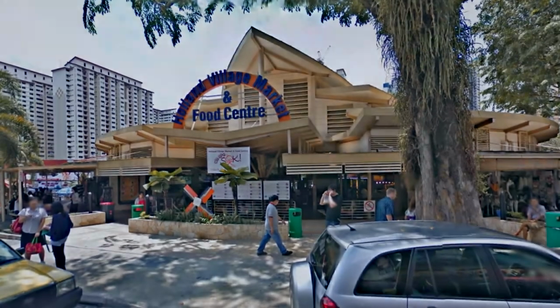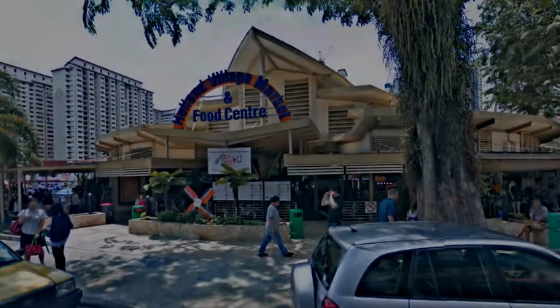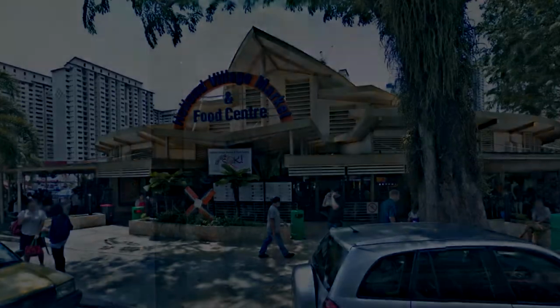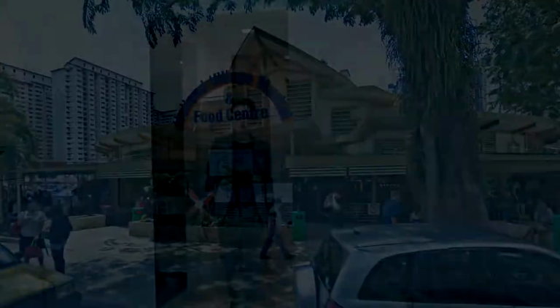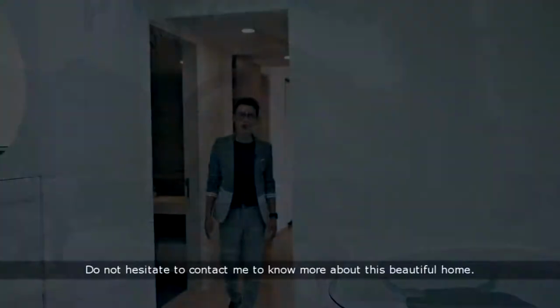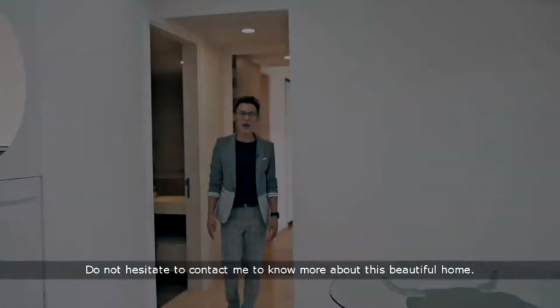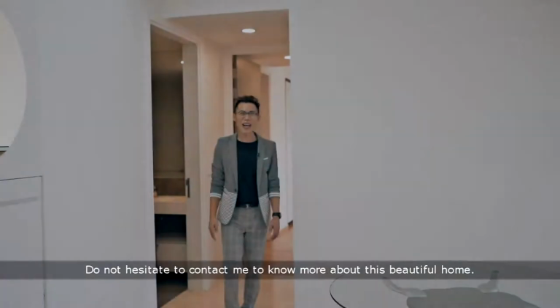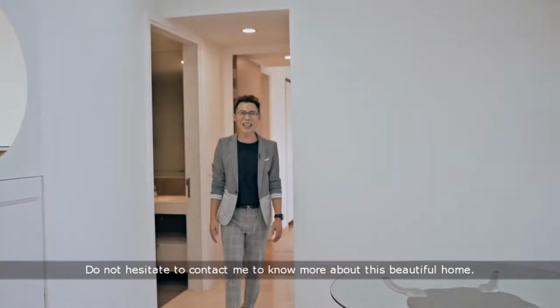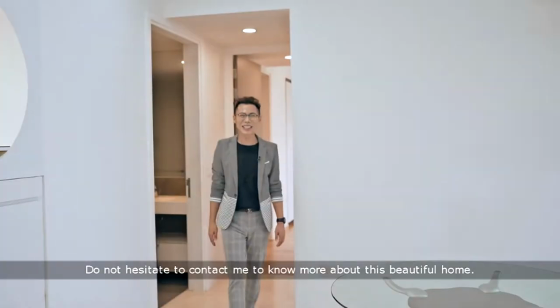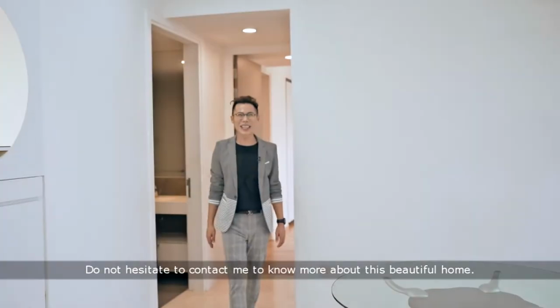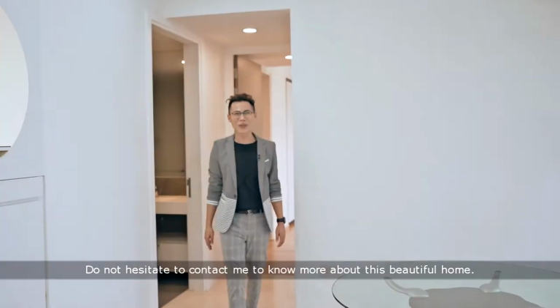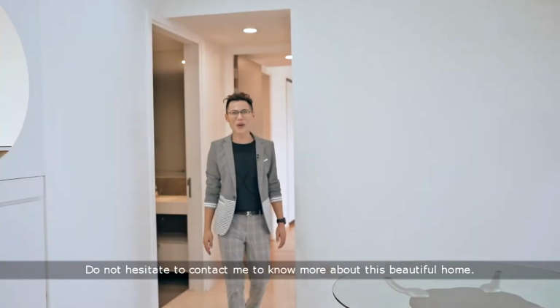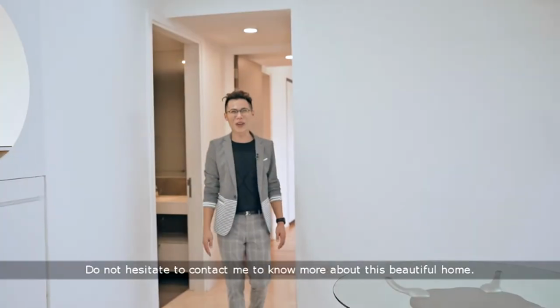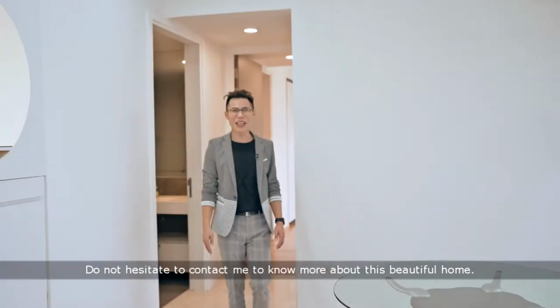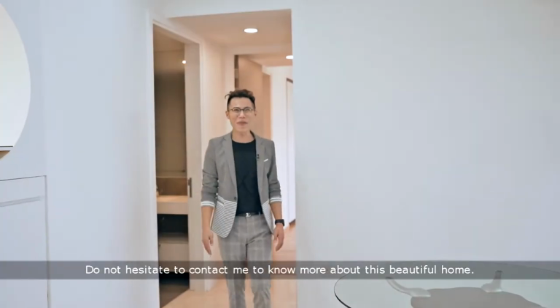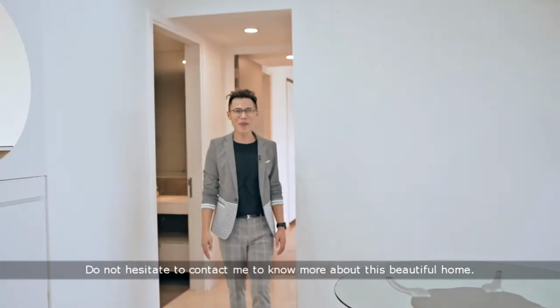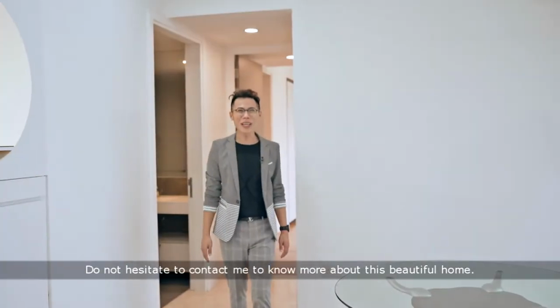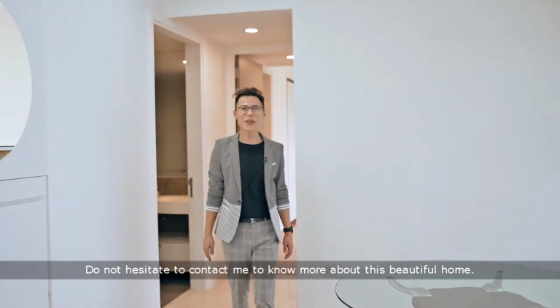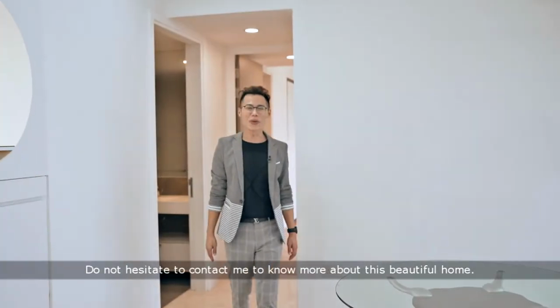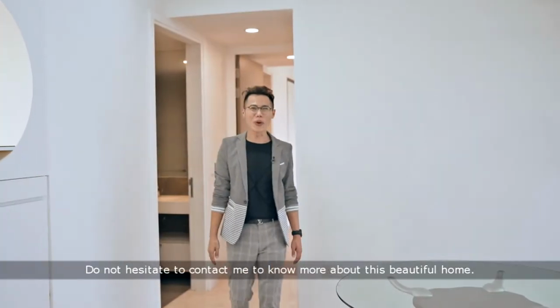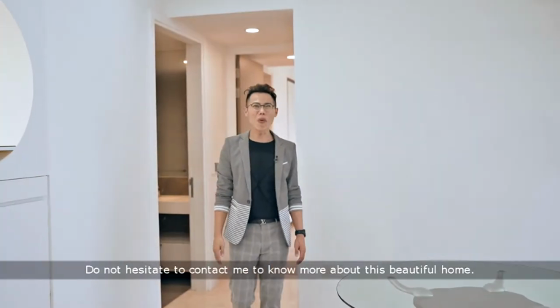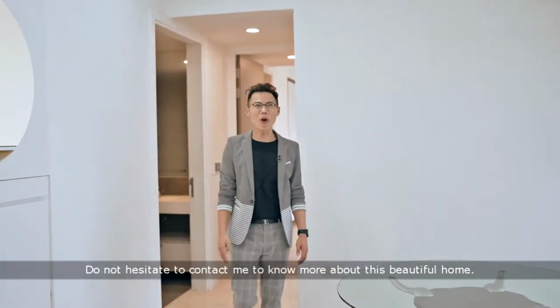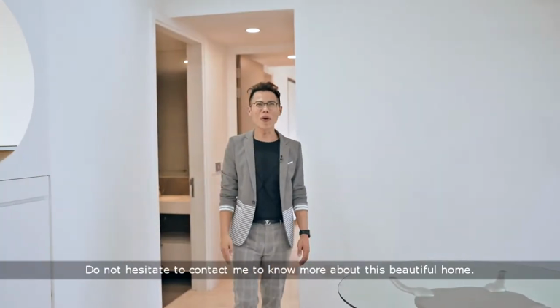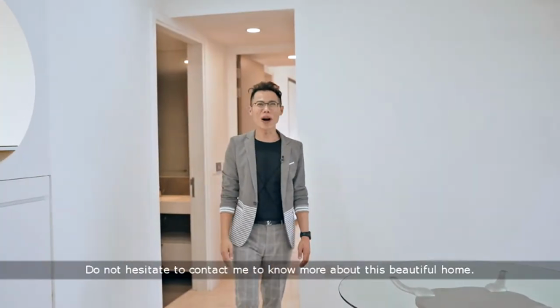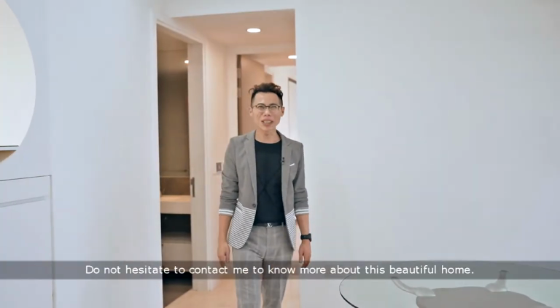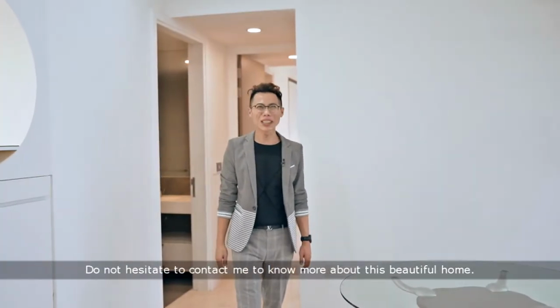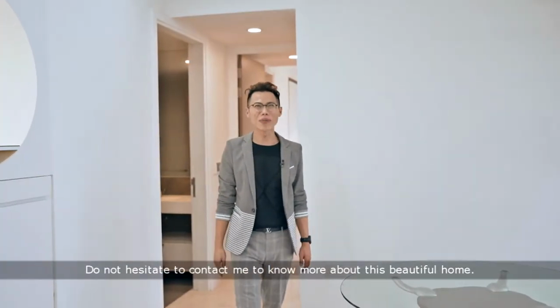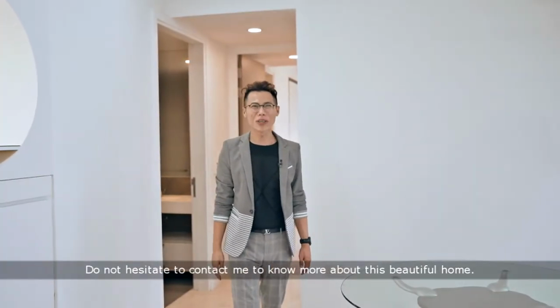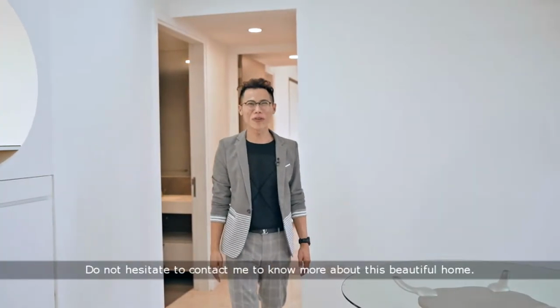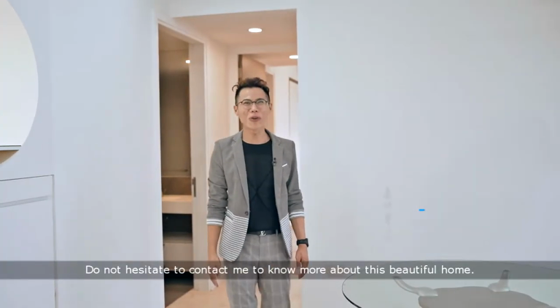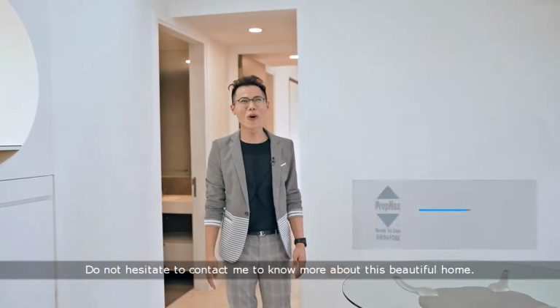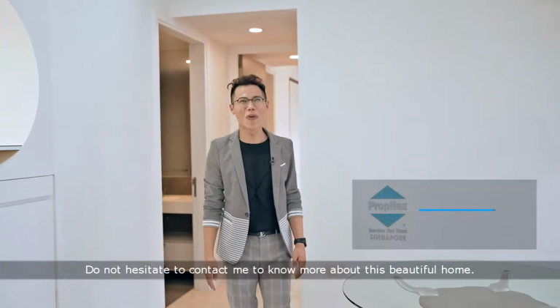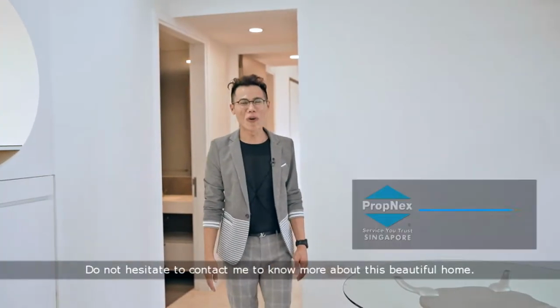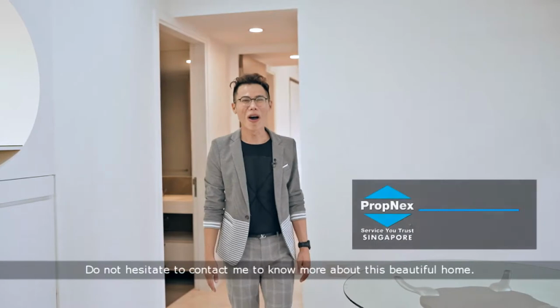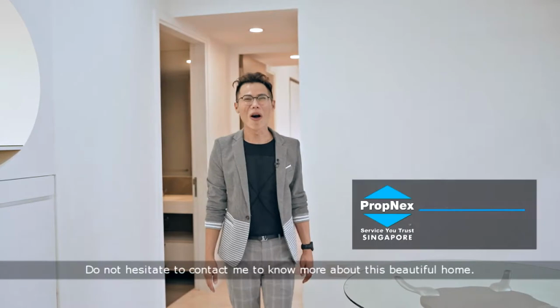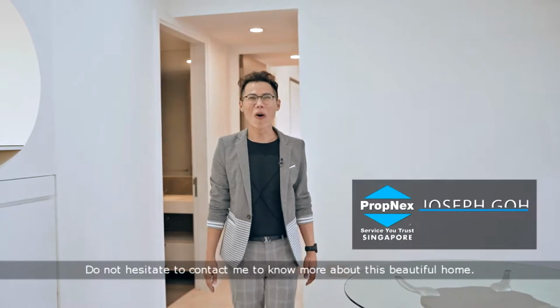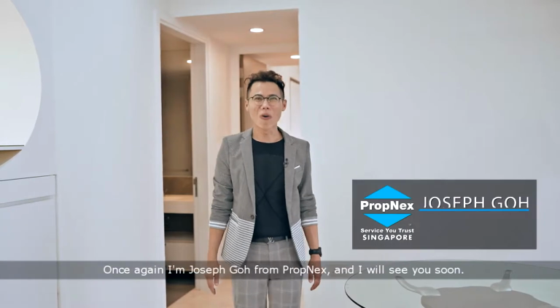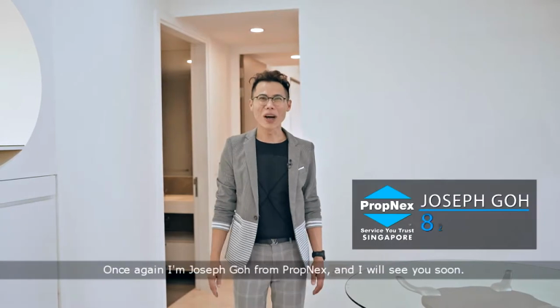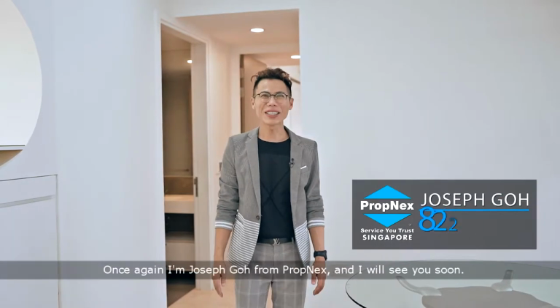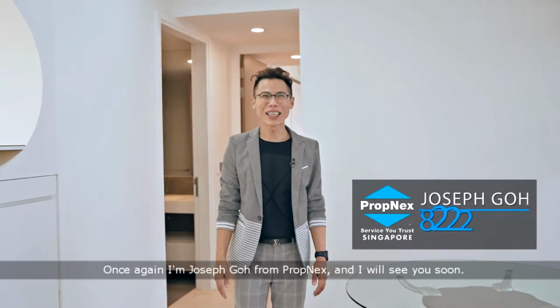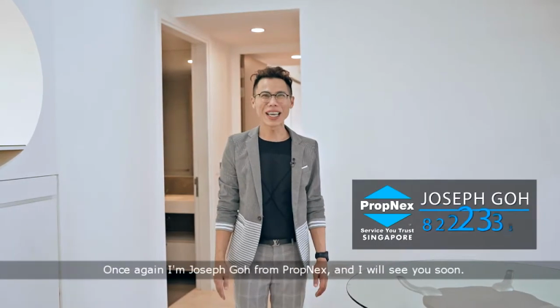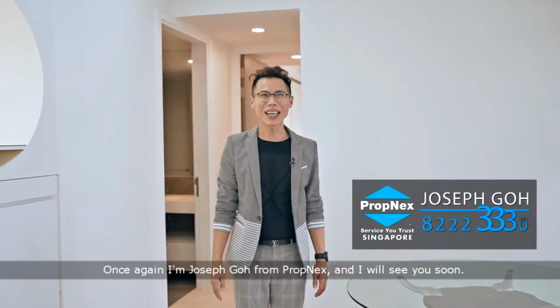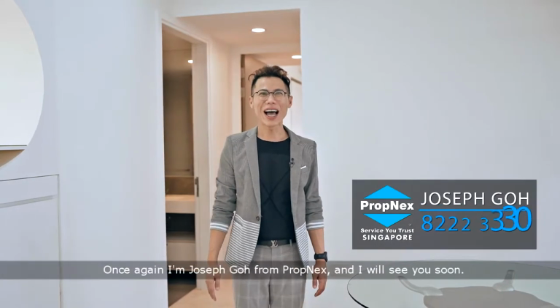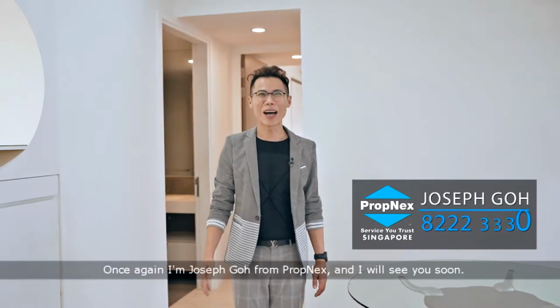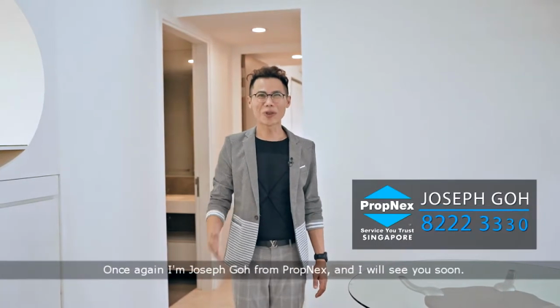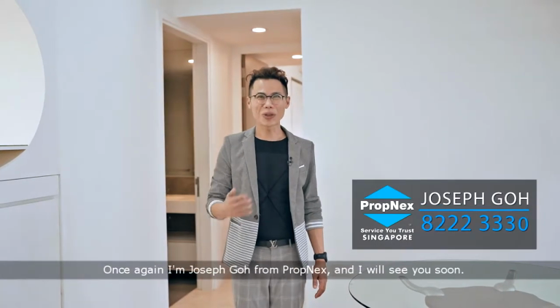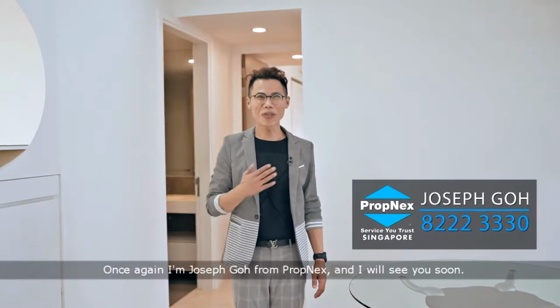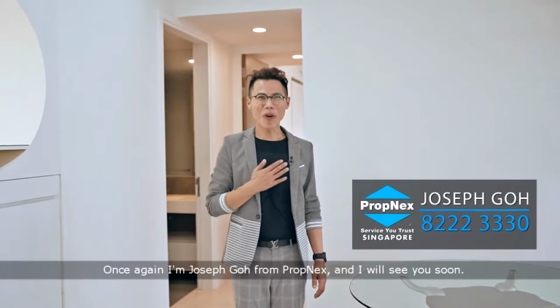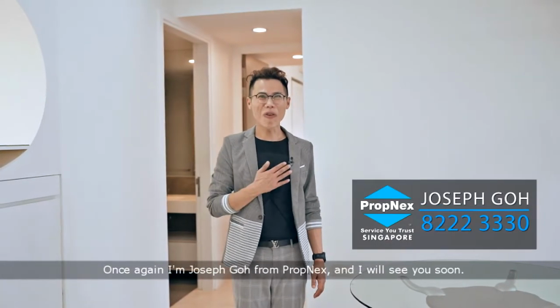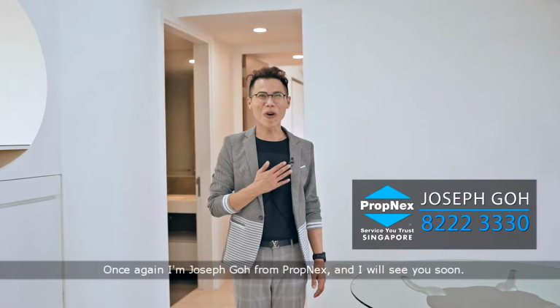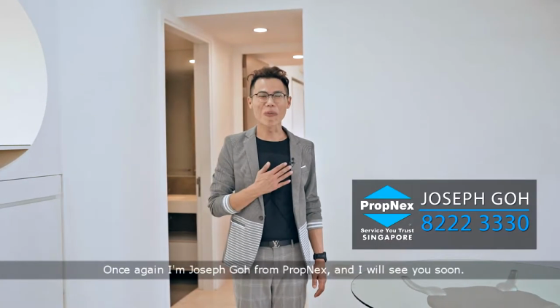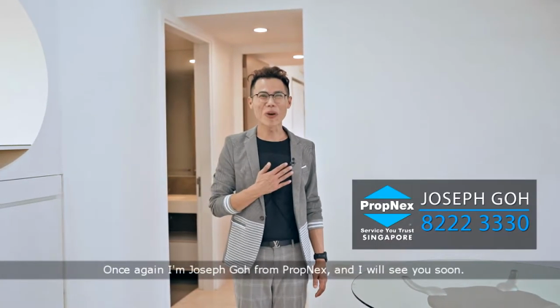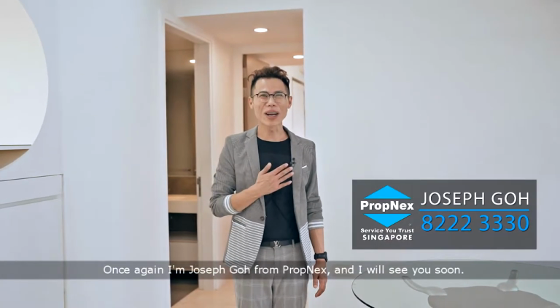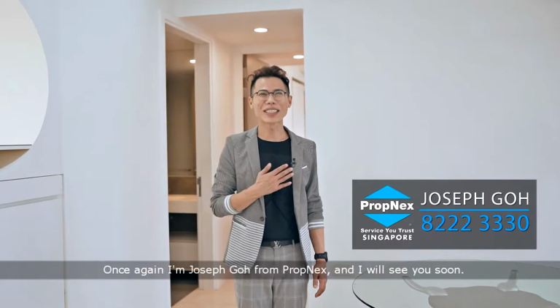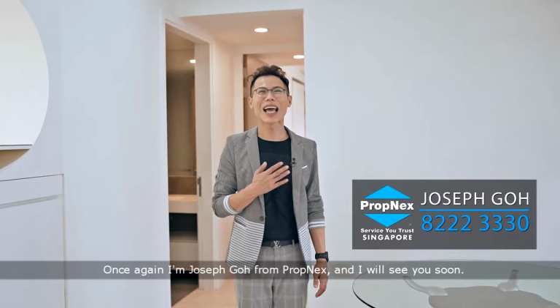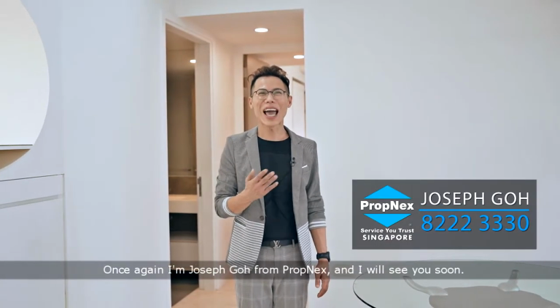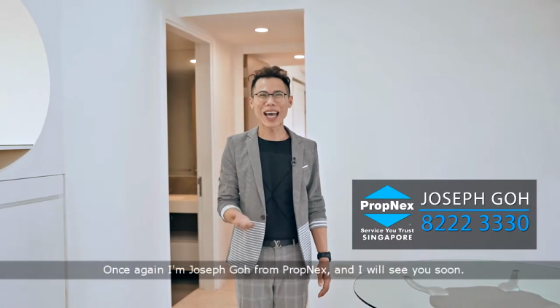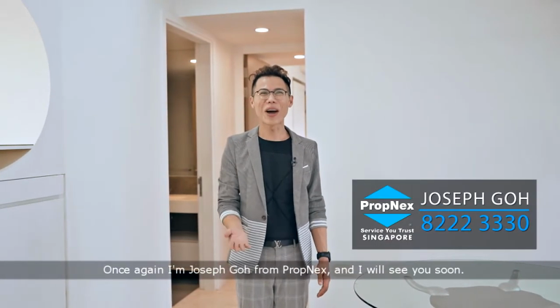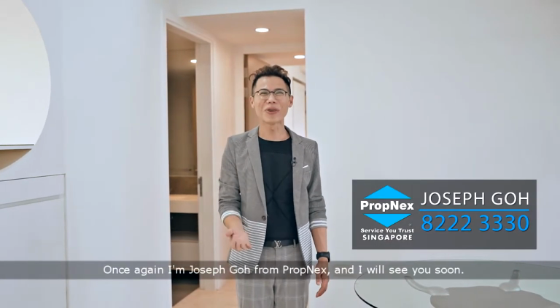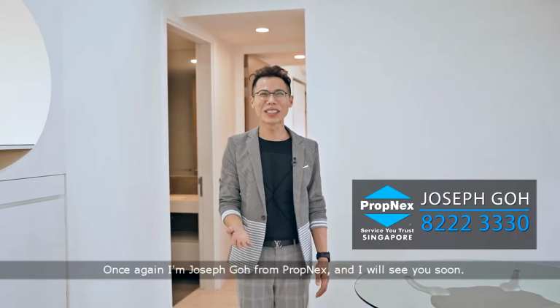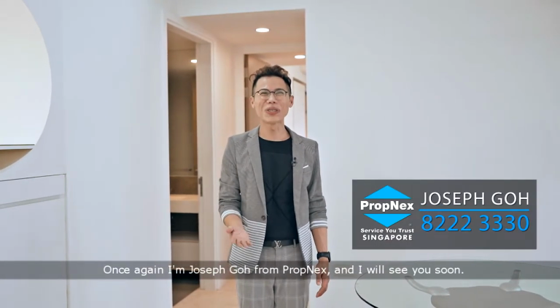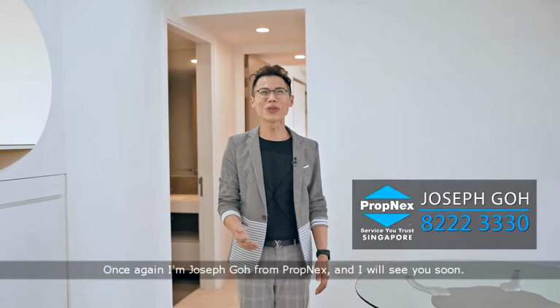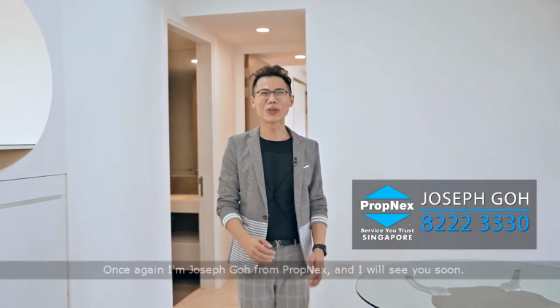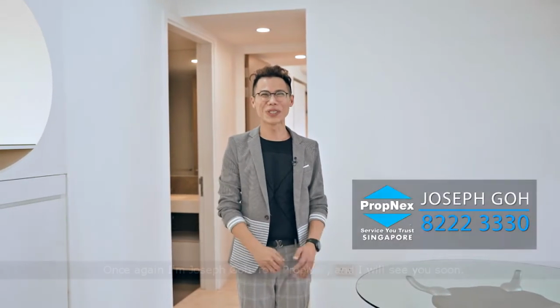Do not hesitate to contact me to know more about this beautiful home. Once again, I'm Joseph Goh from Propnext and I will see you soon.